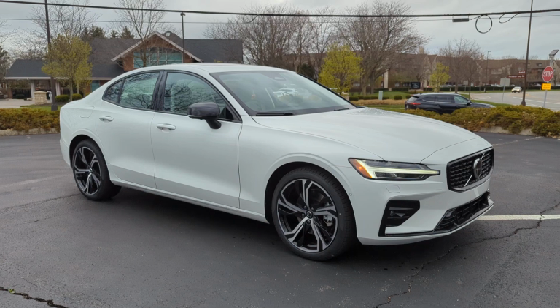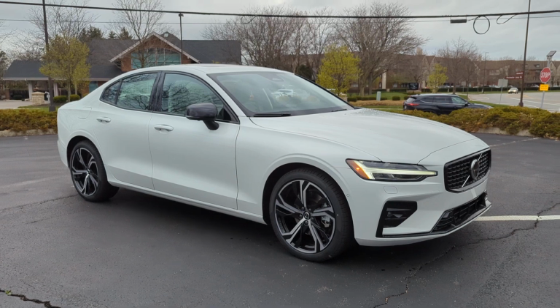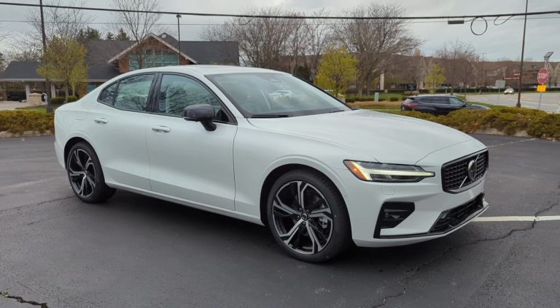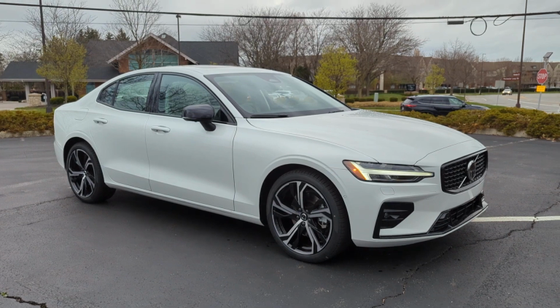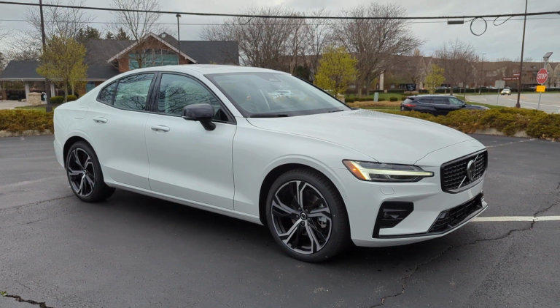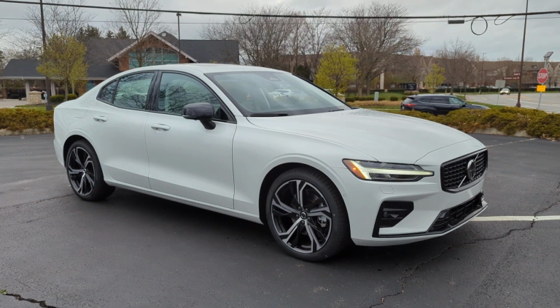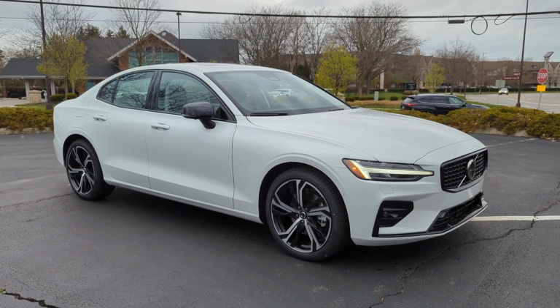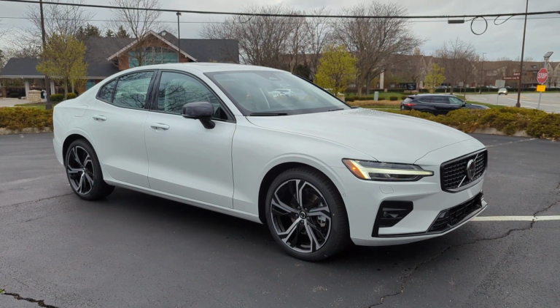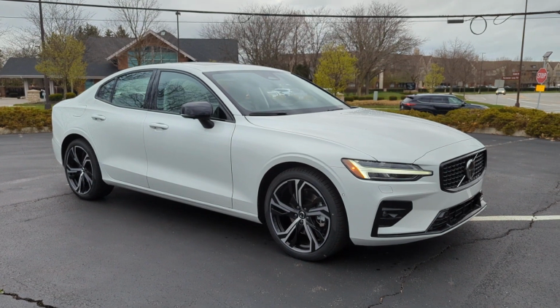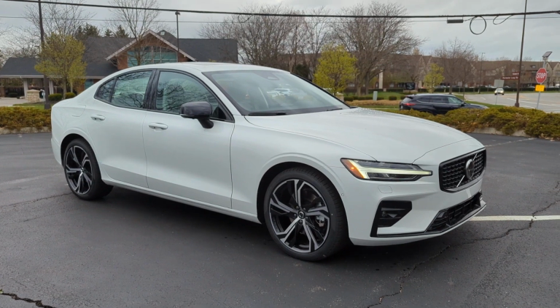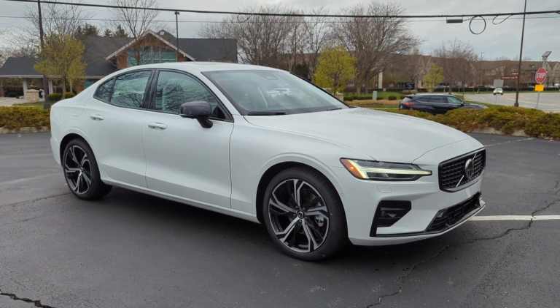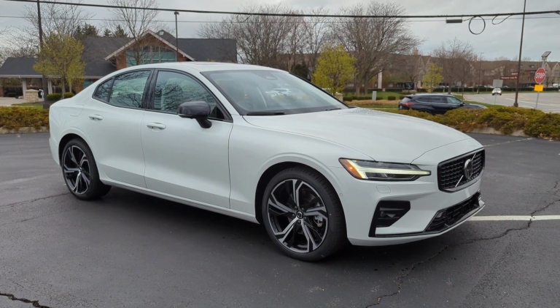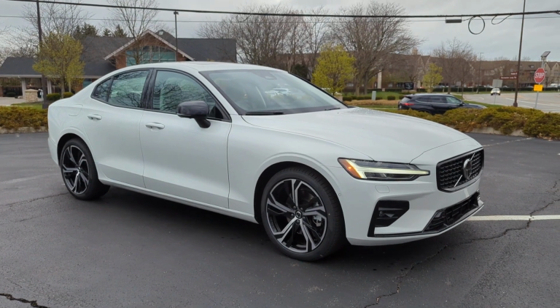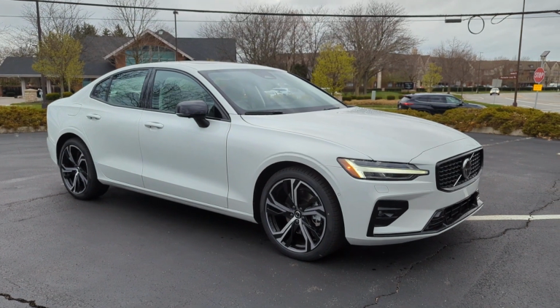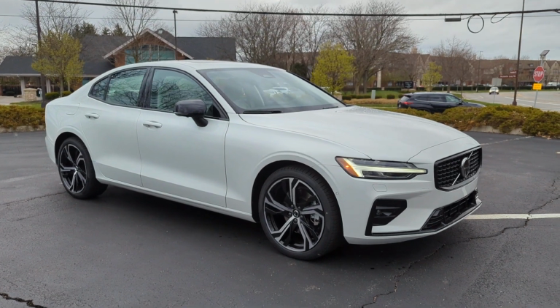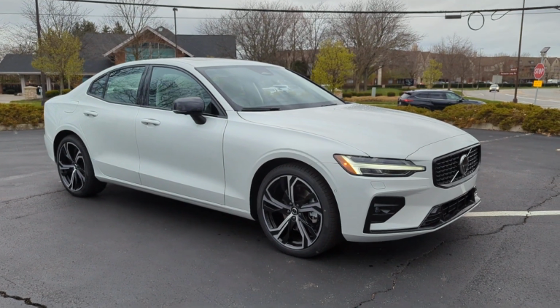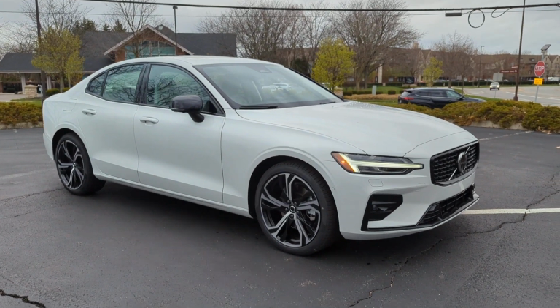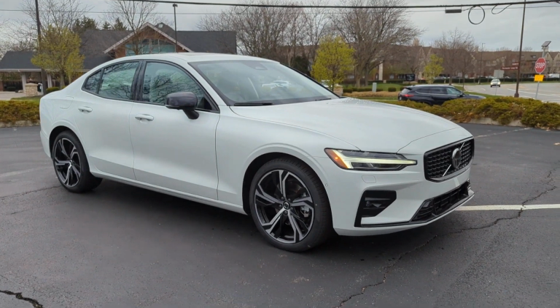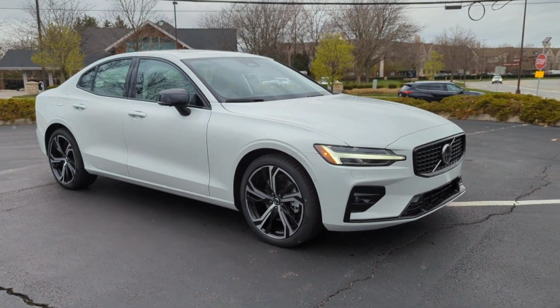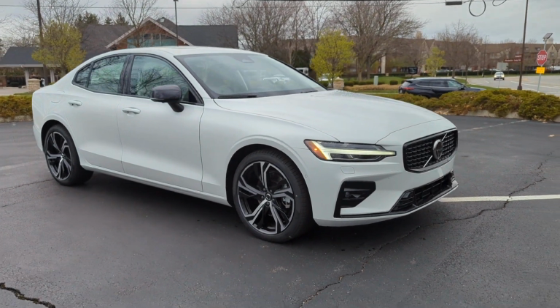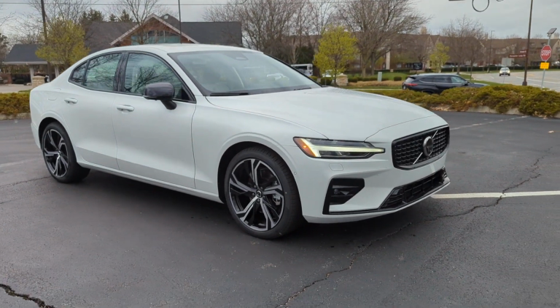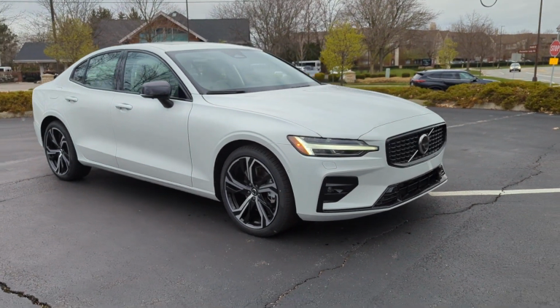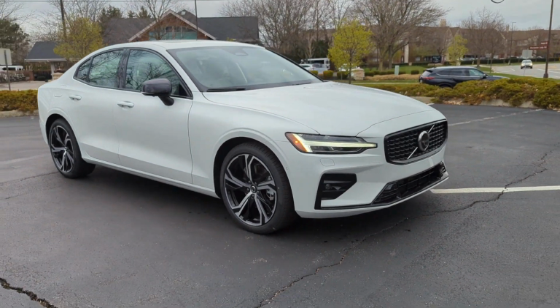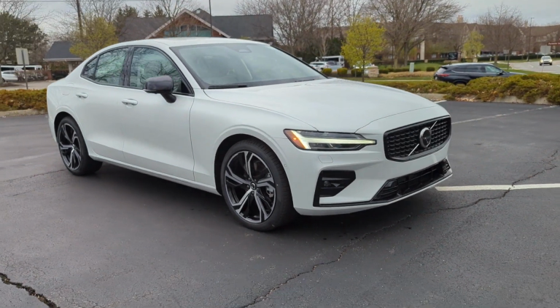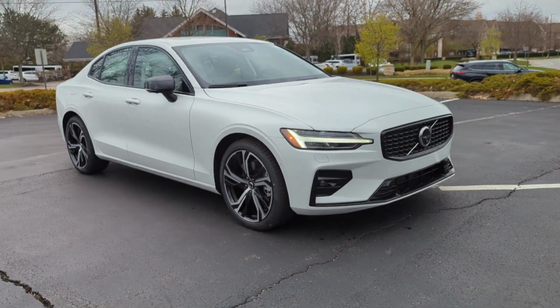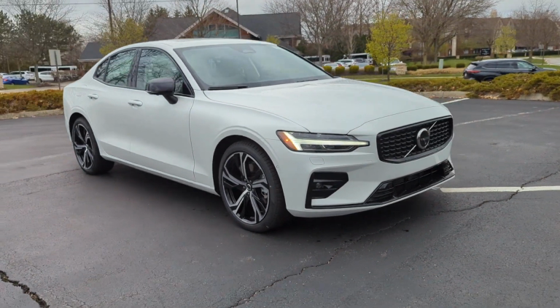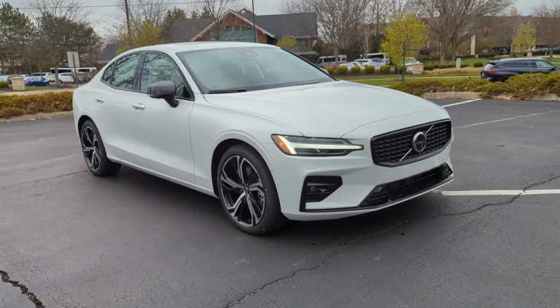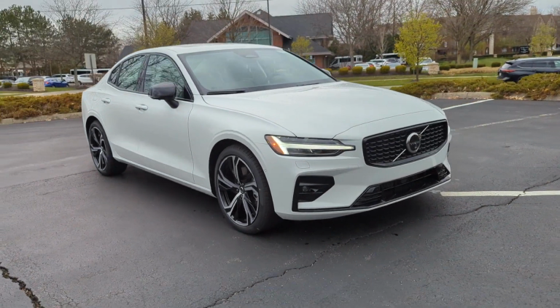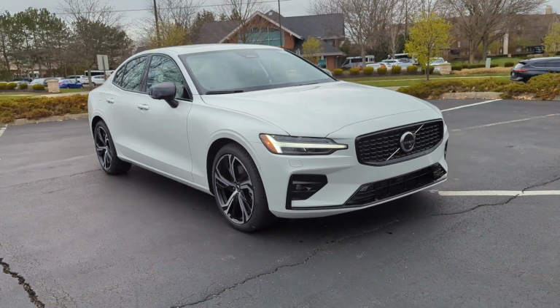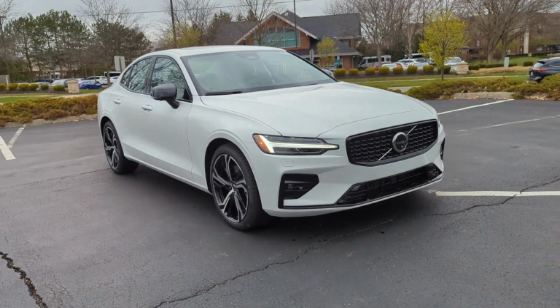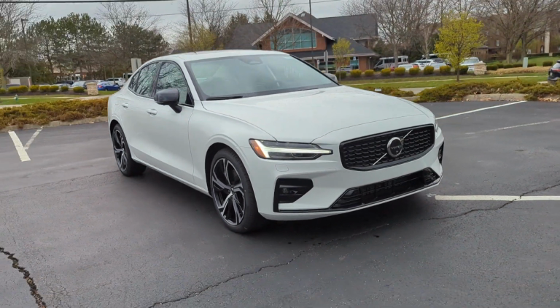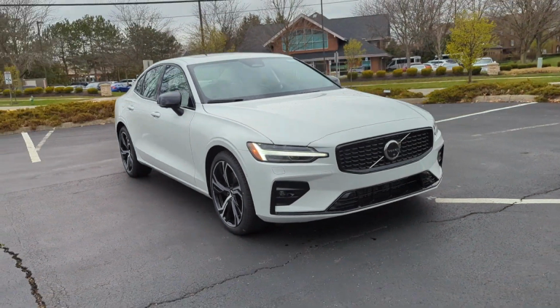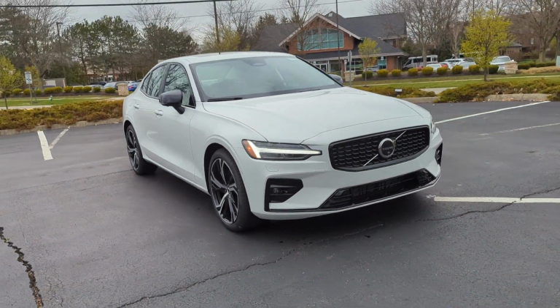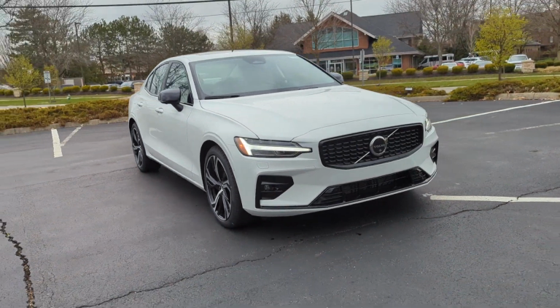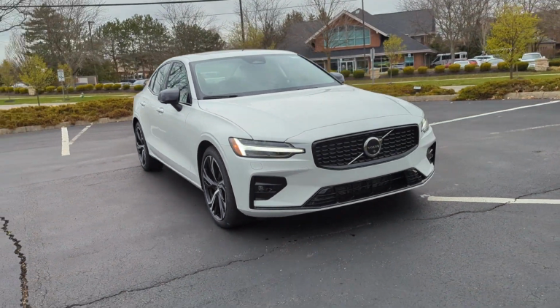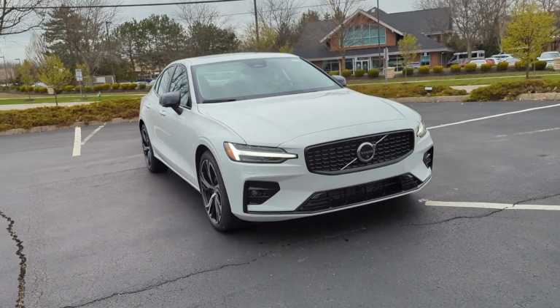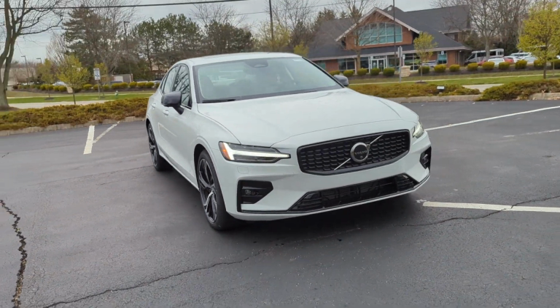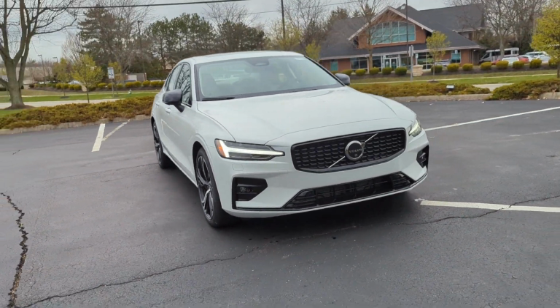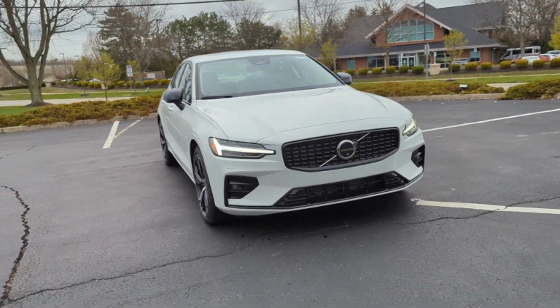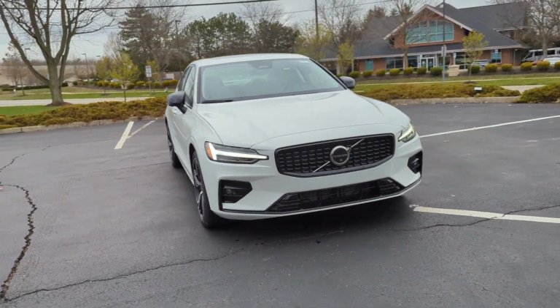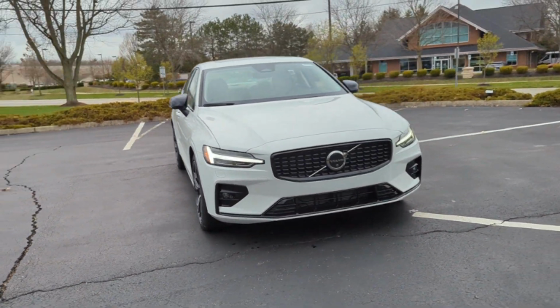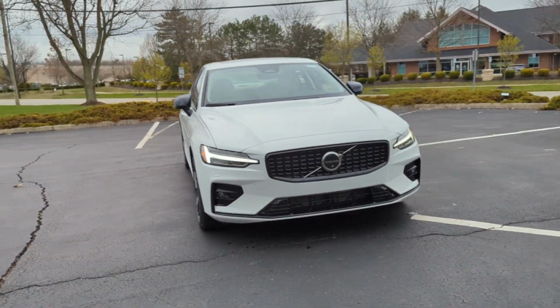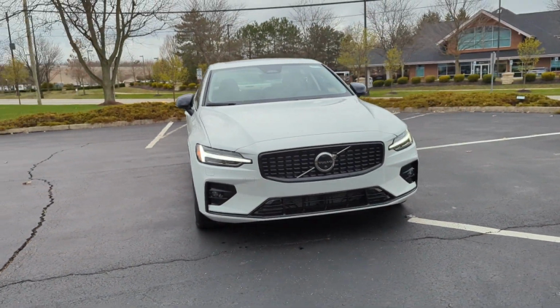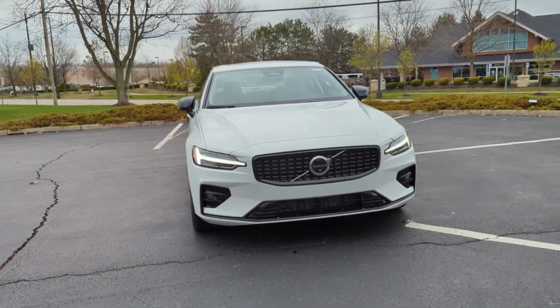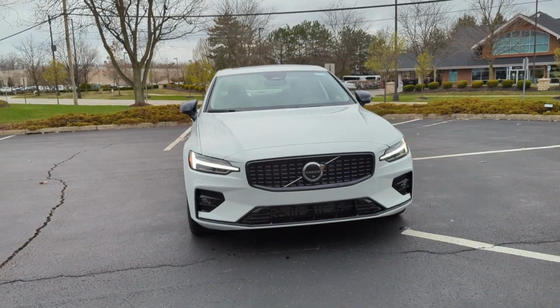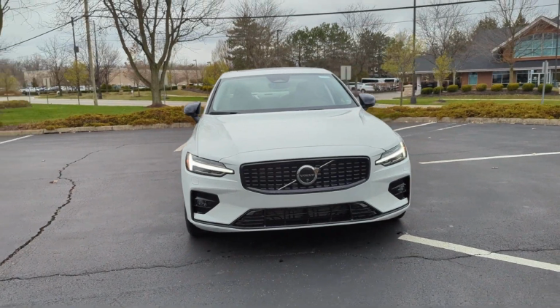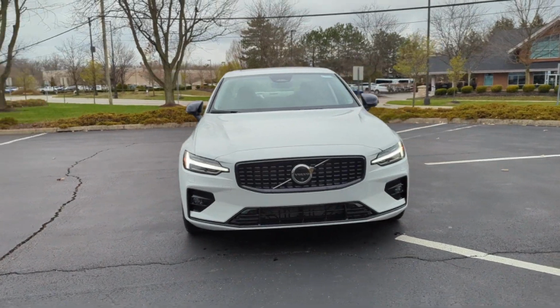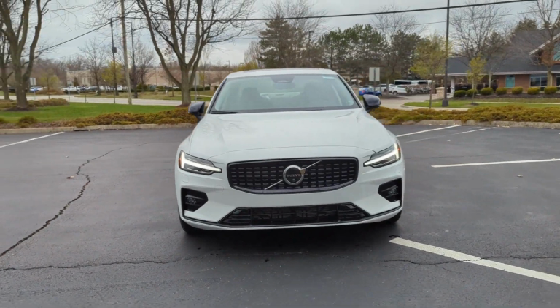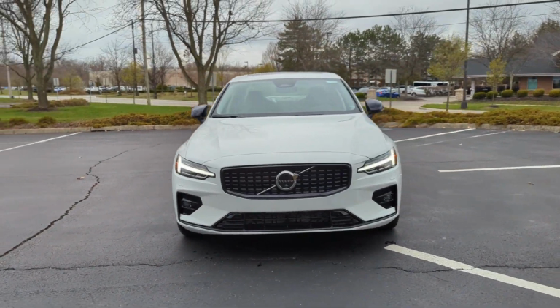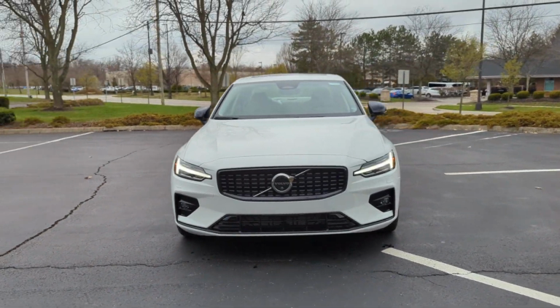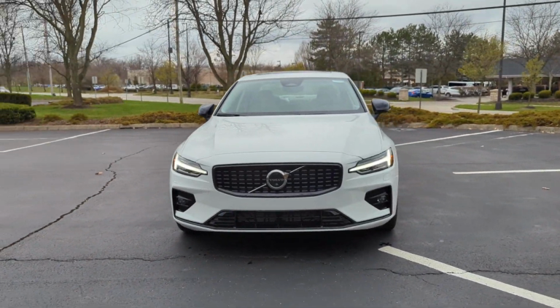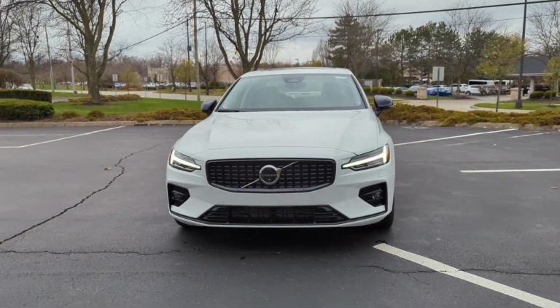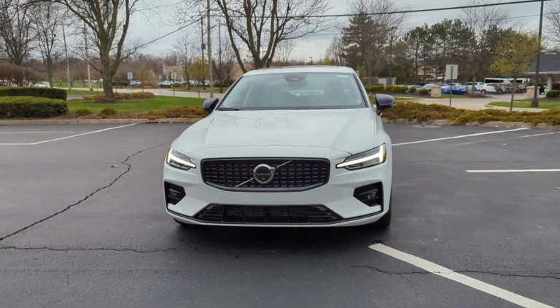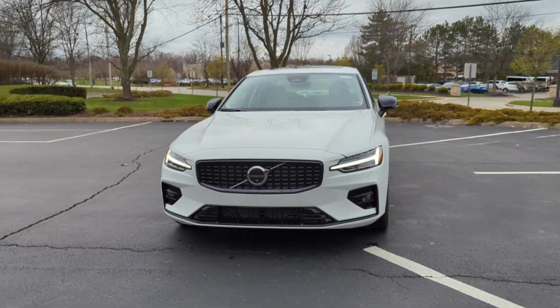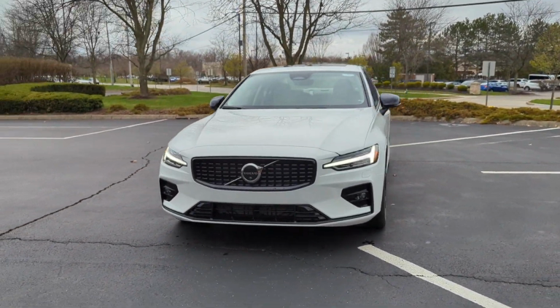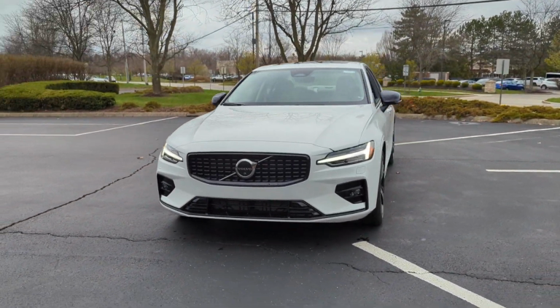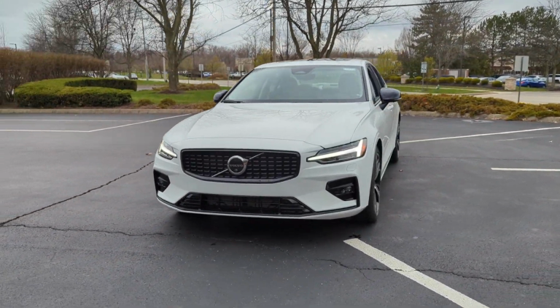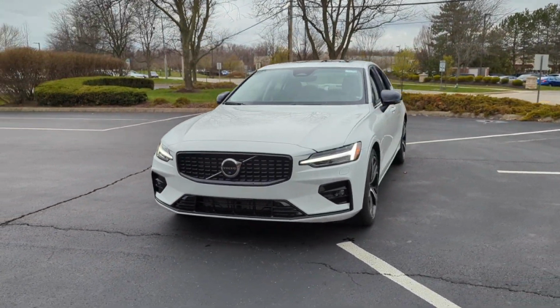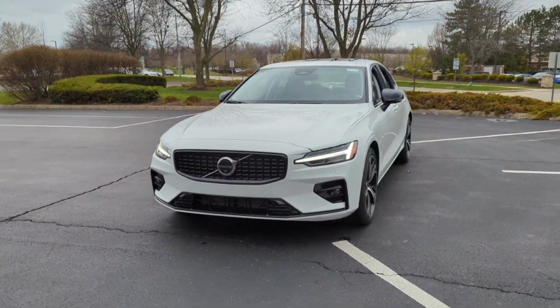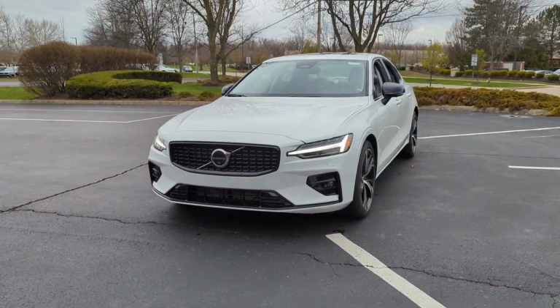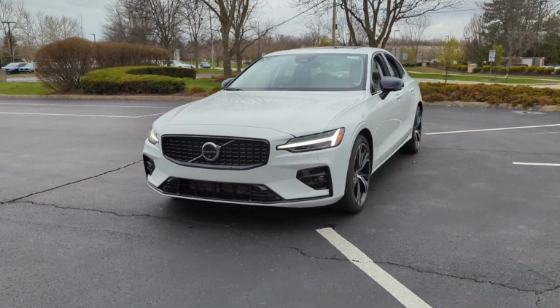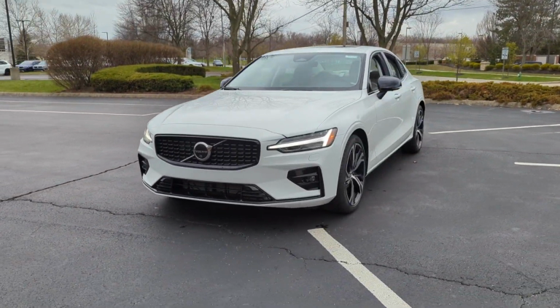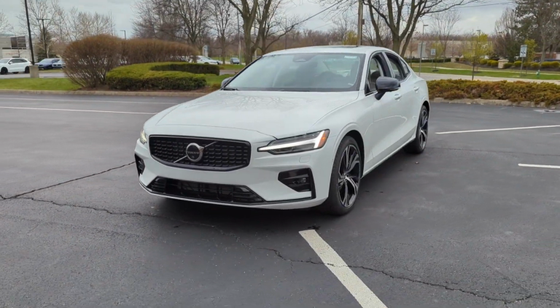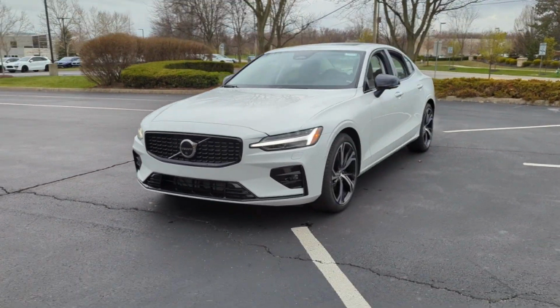2024 Volvo S60. This sedan combines safety and comfort with style and performance.